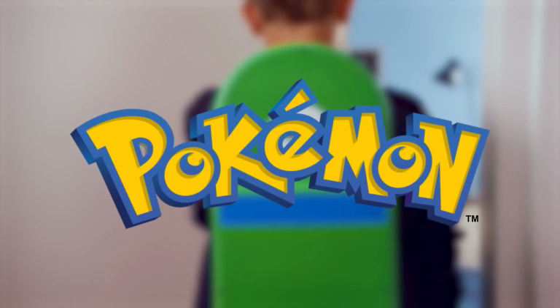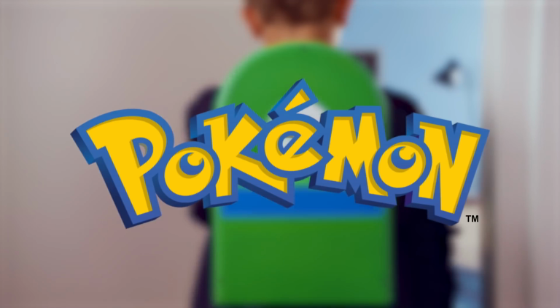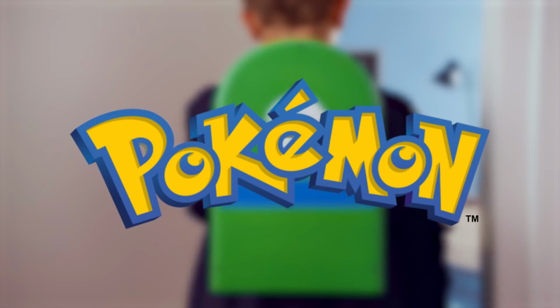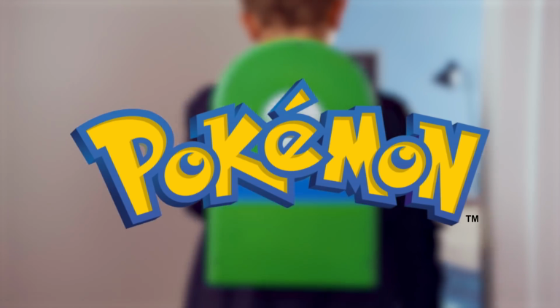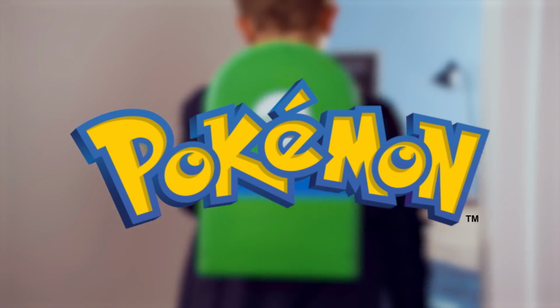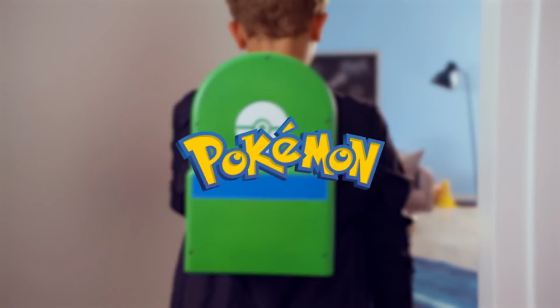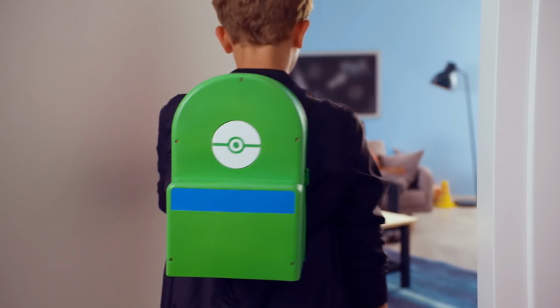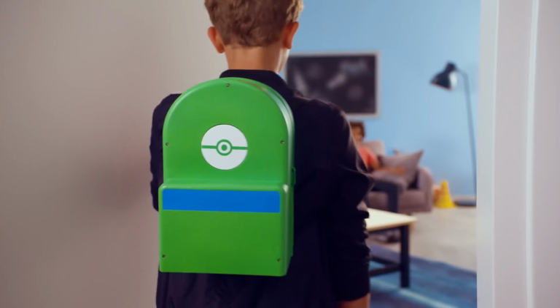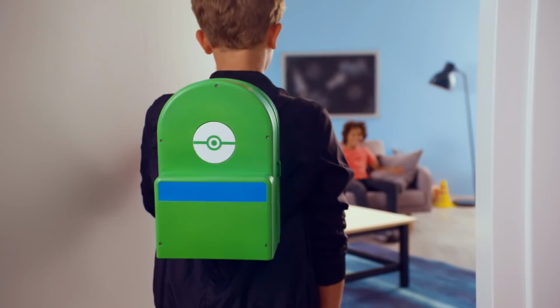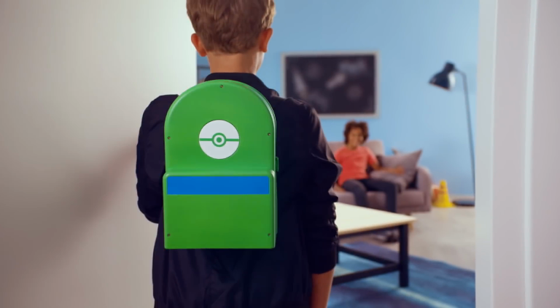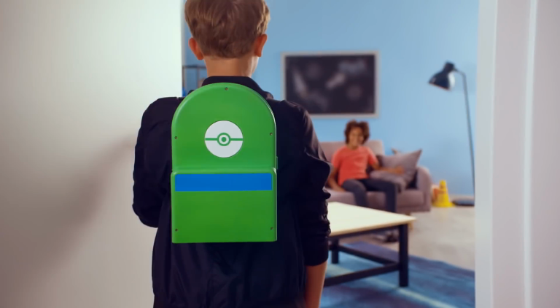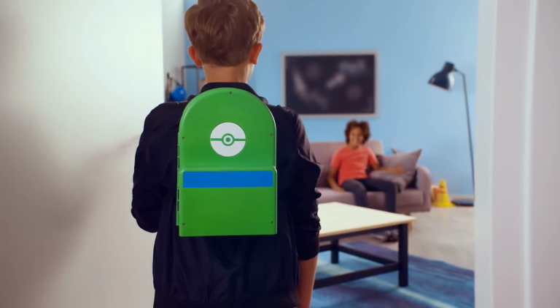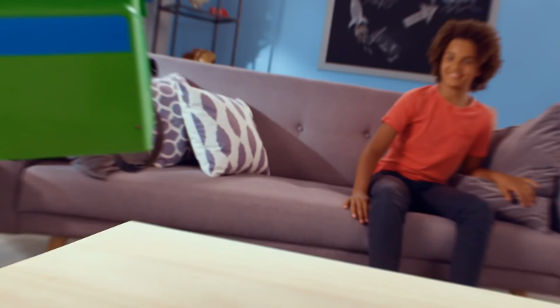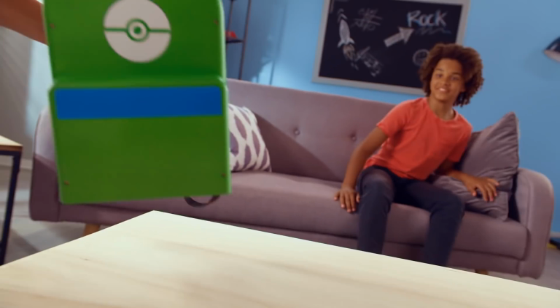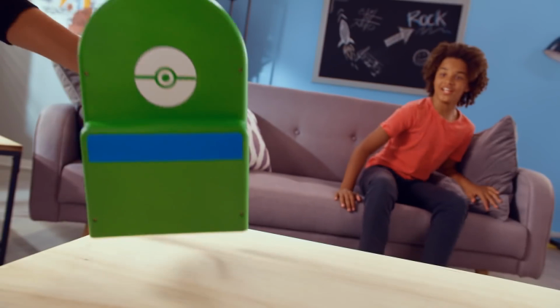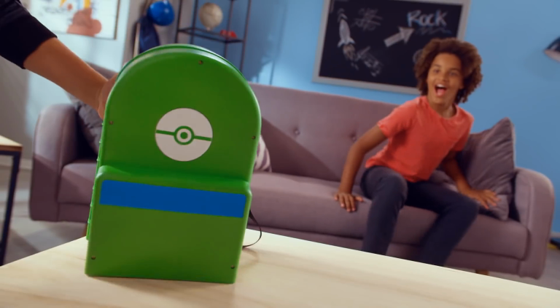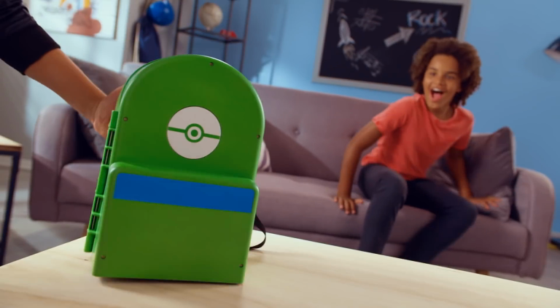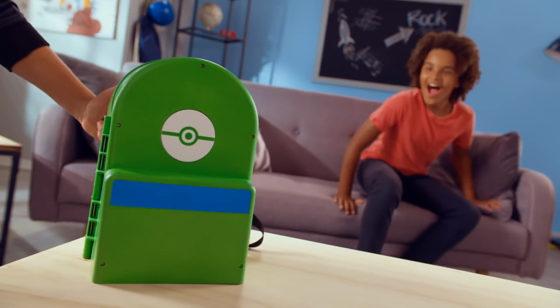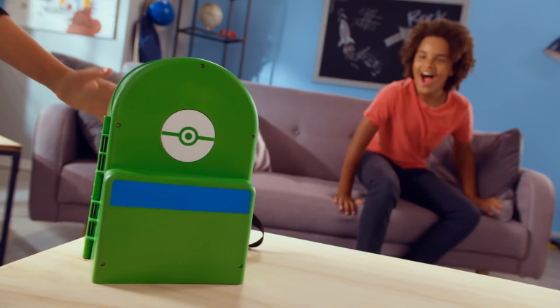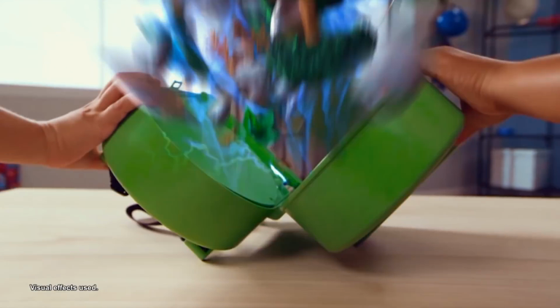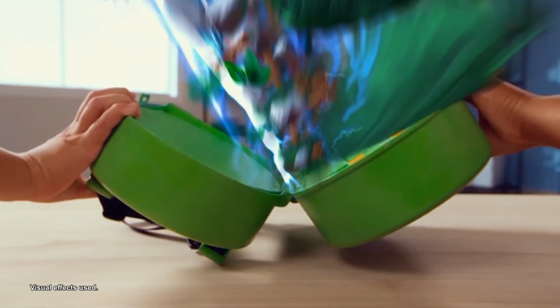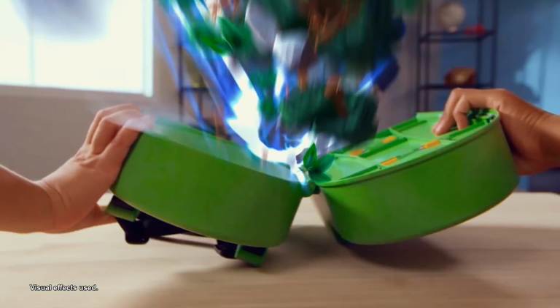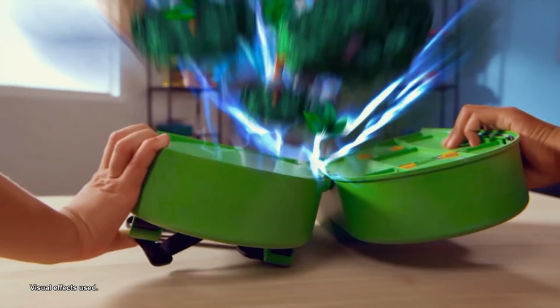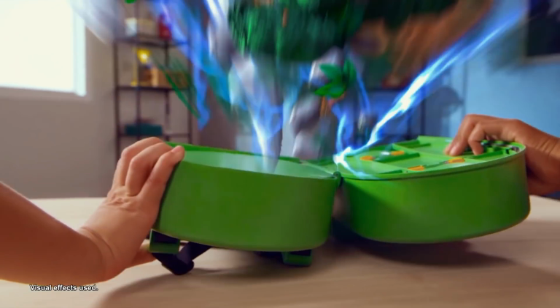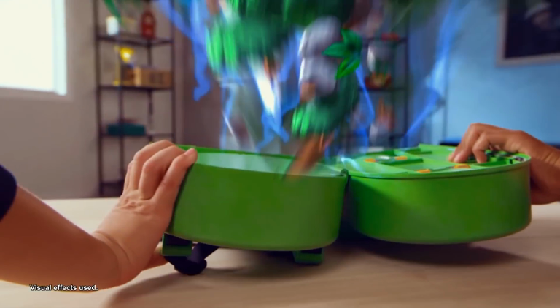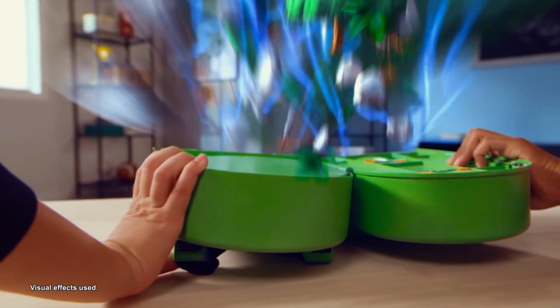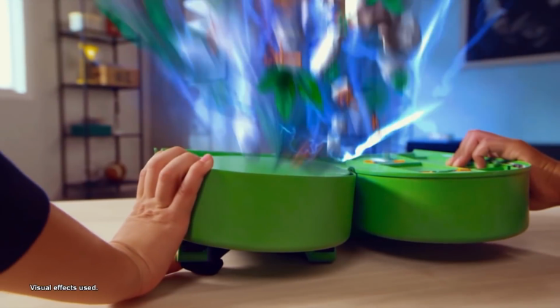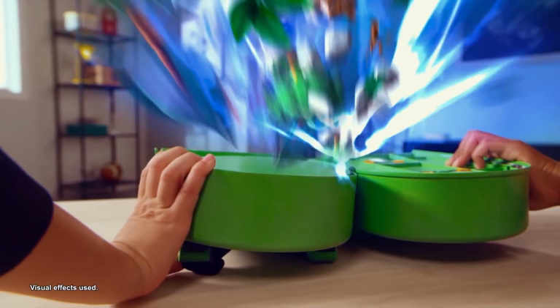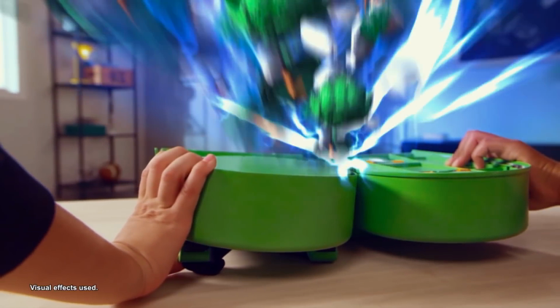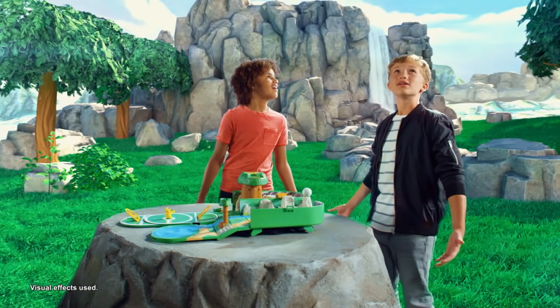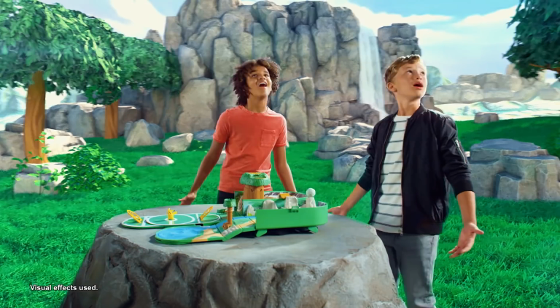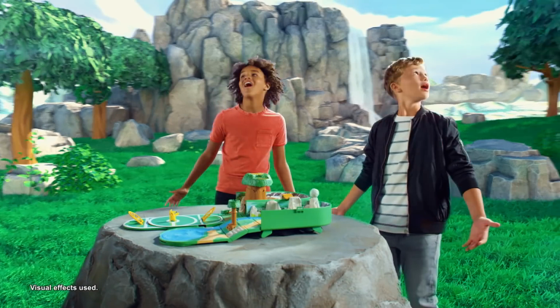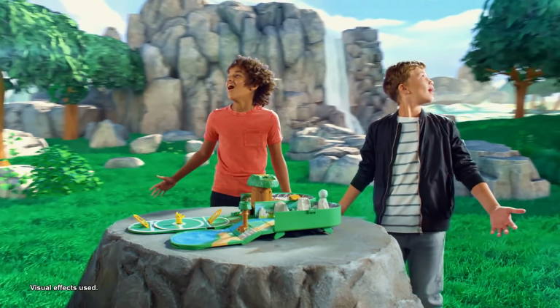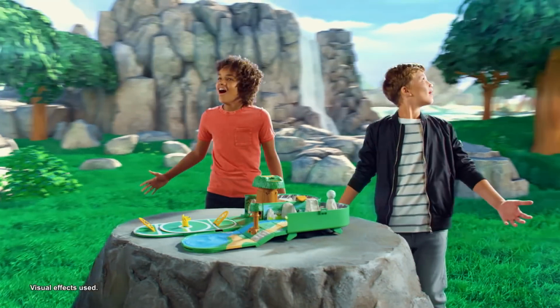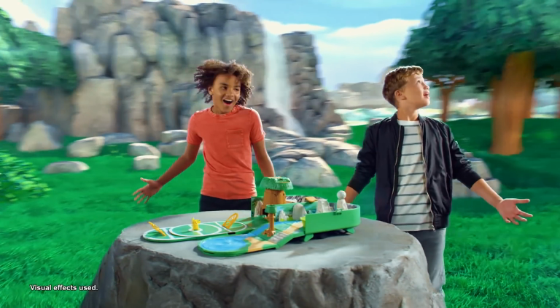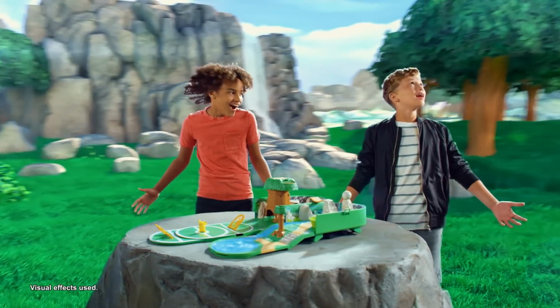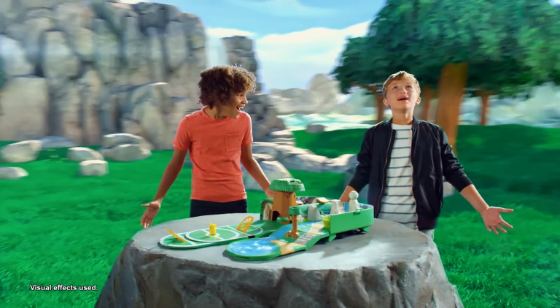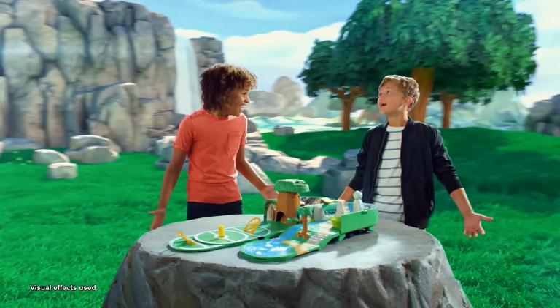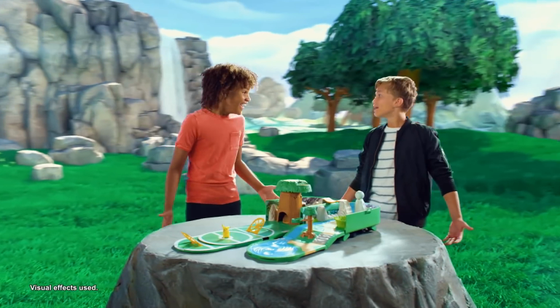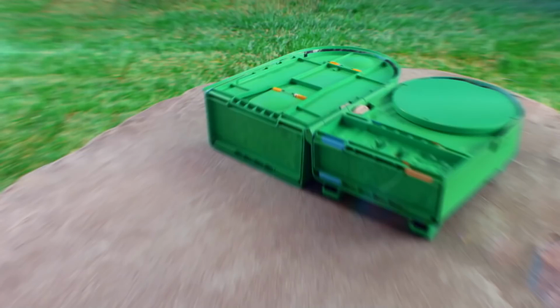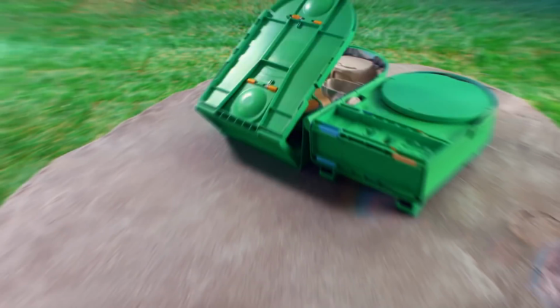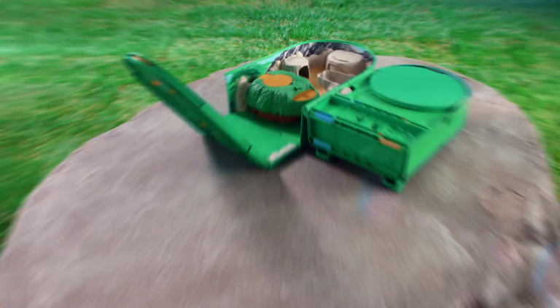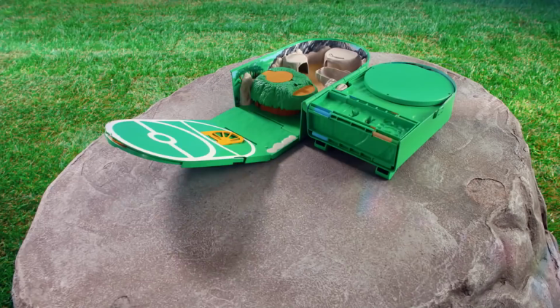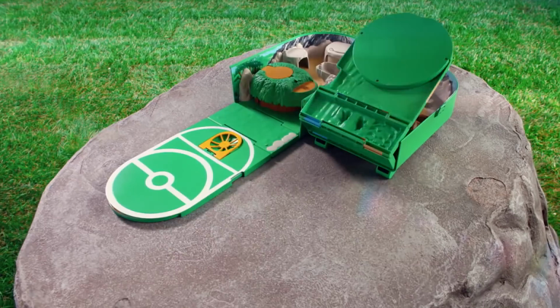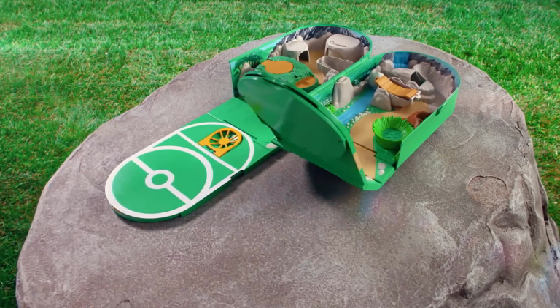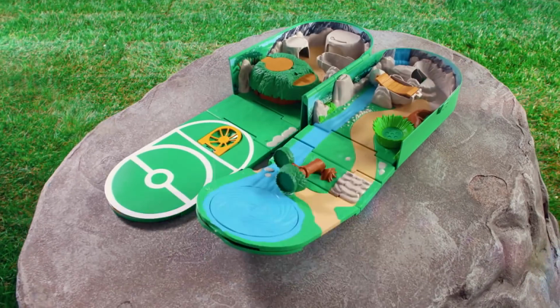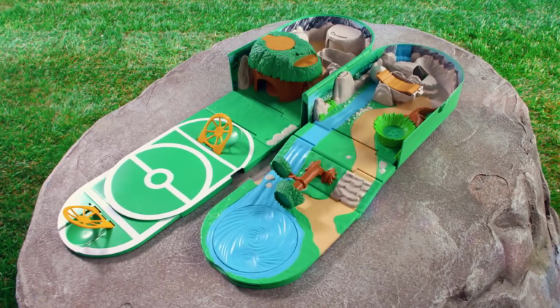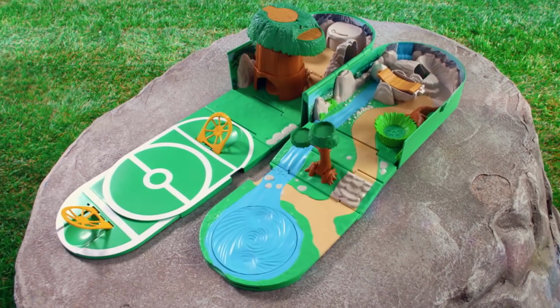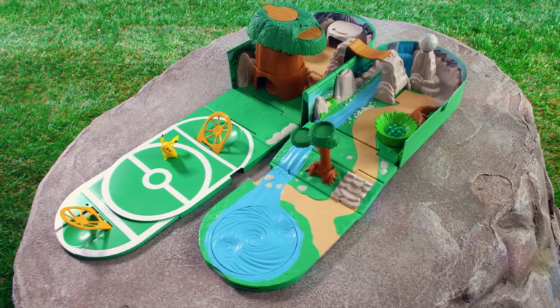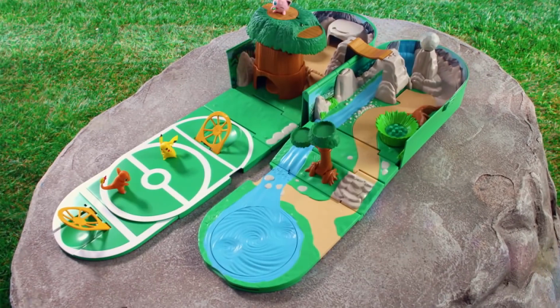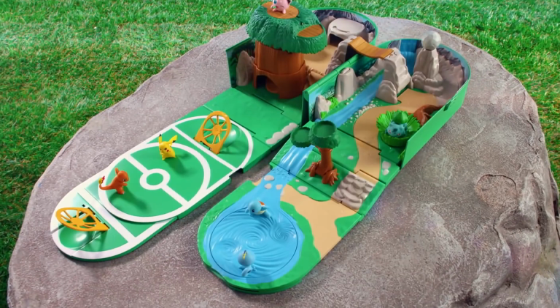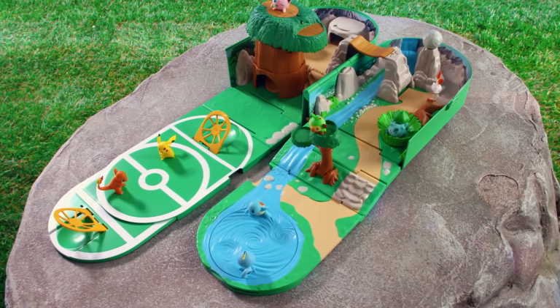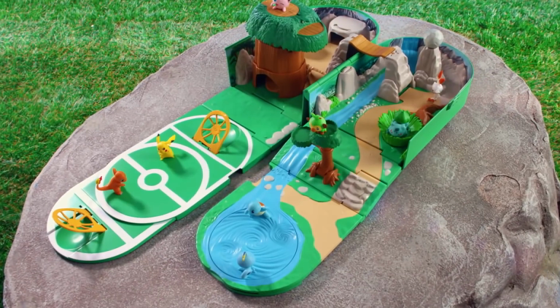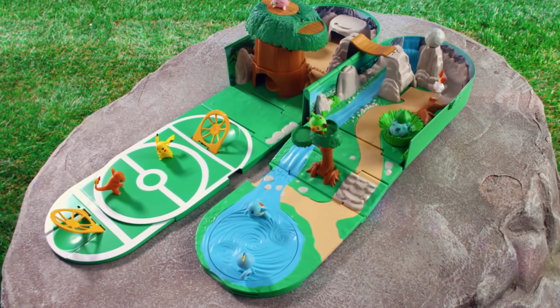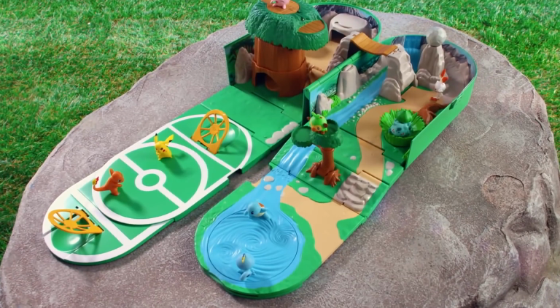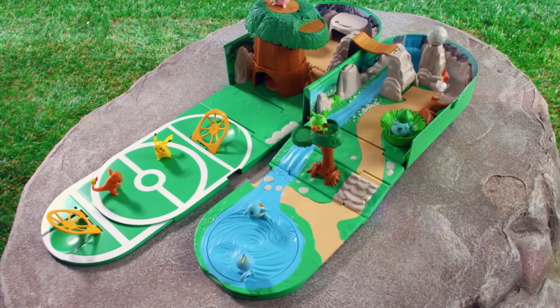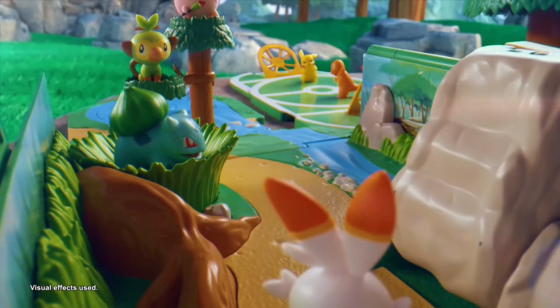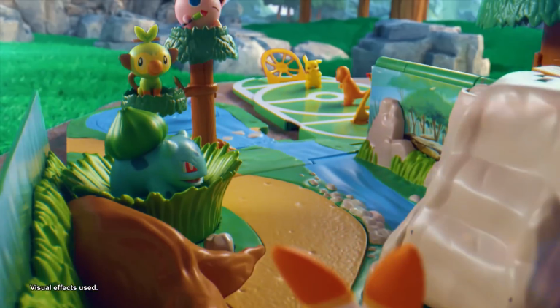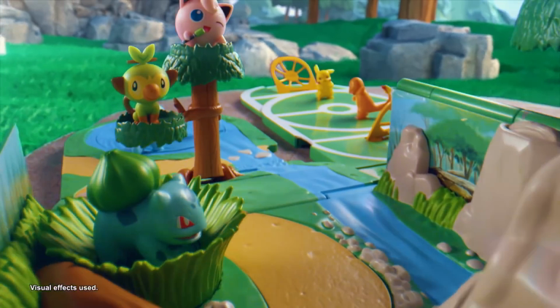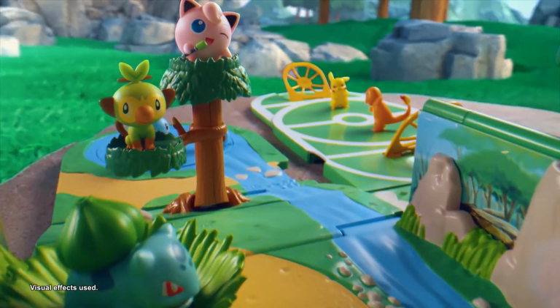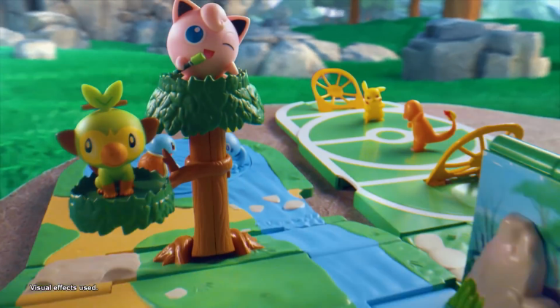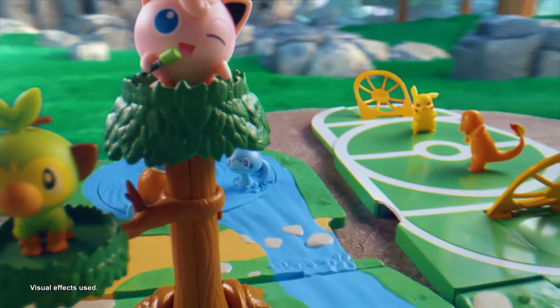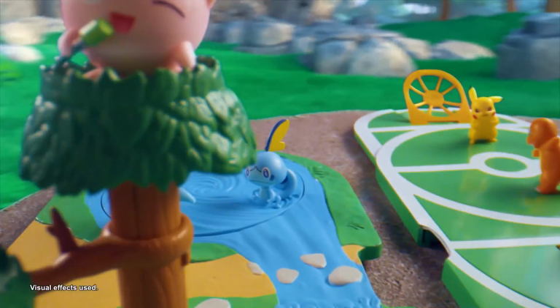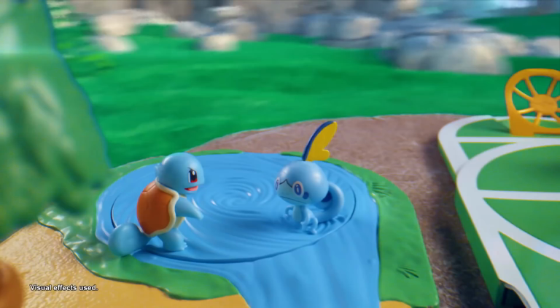Your next Pokémon adventure is about to begin! Enter the world of Pokémon with the new Carry Case playset!